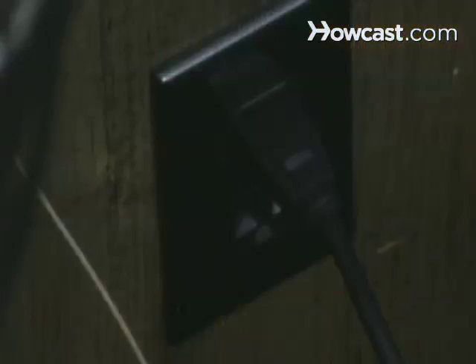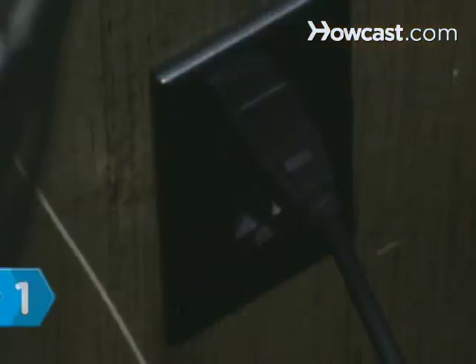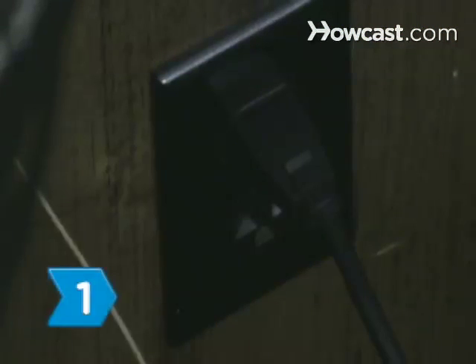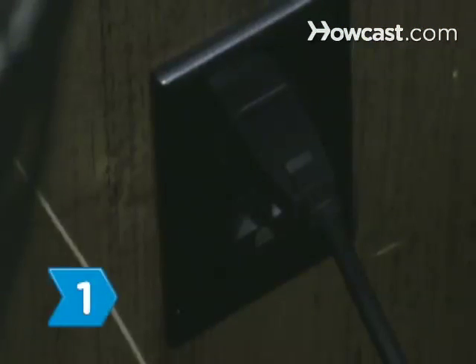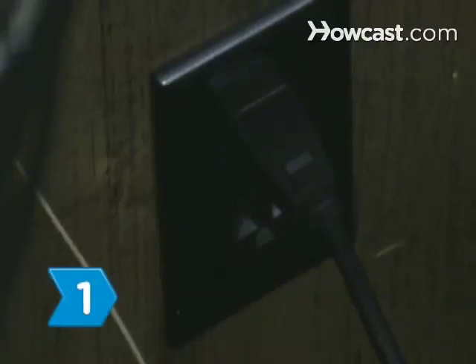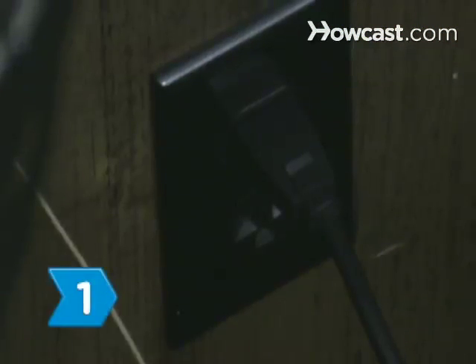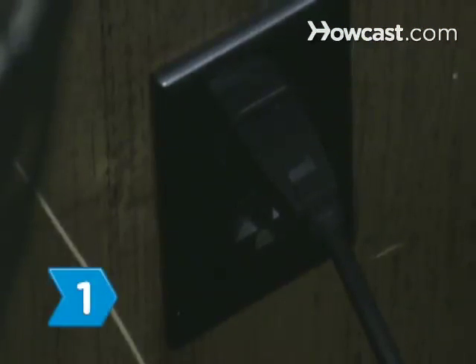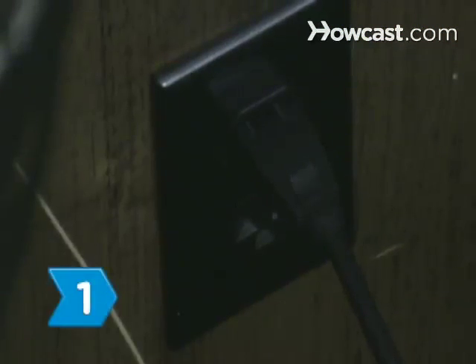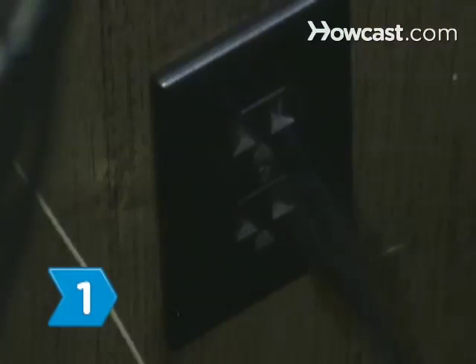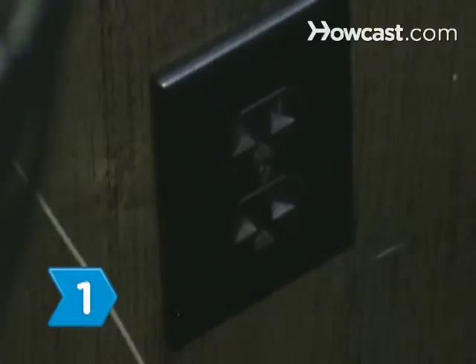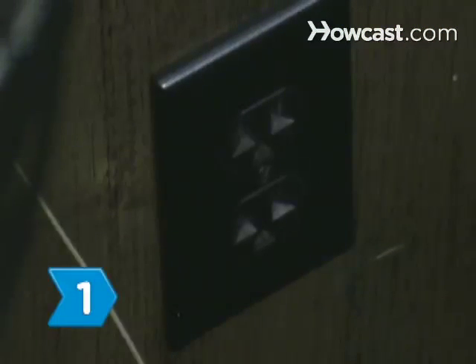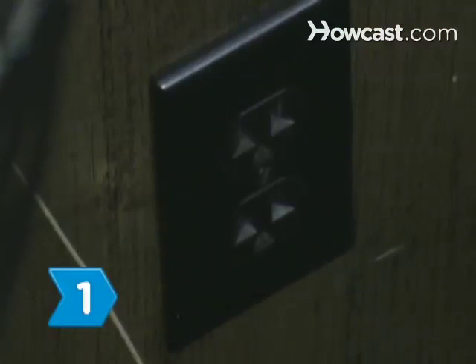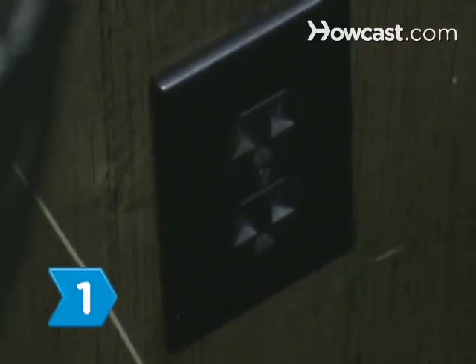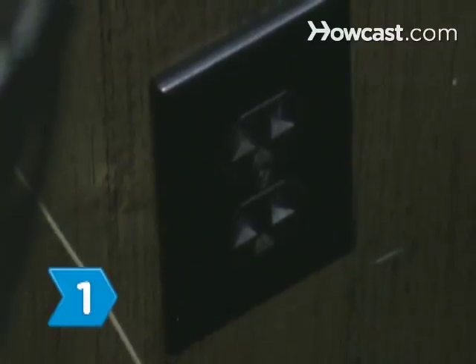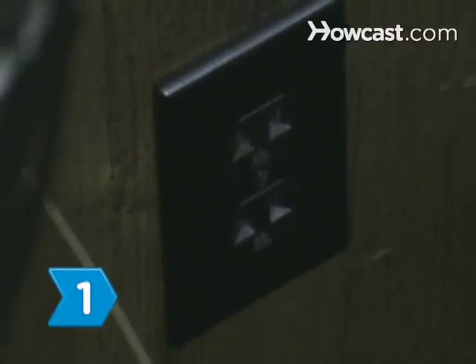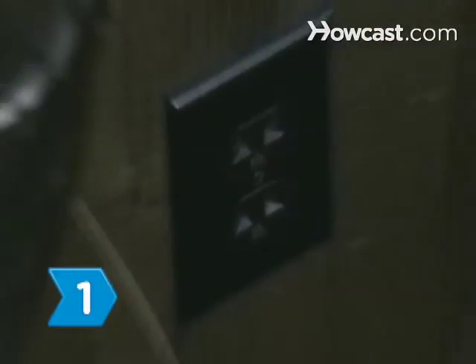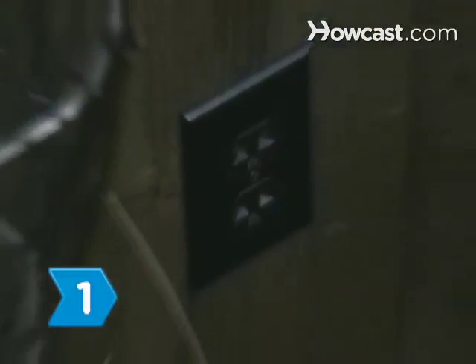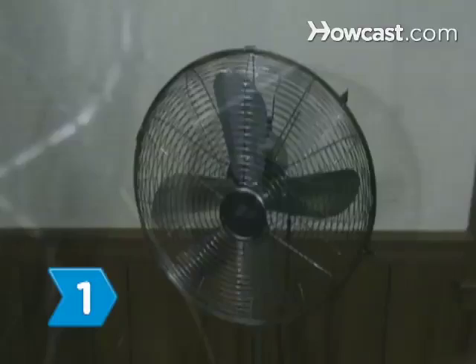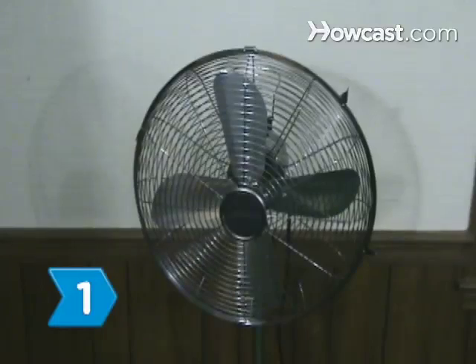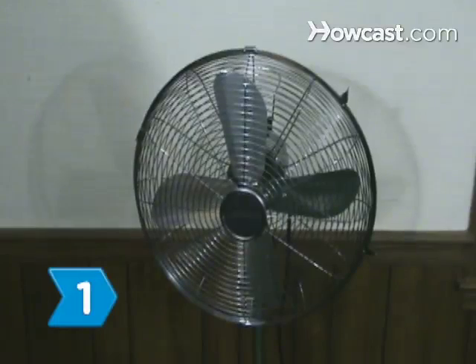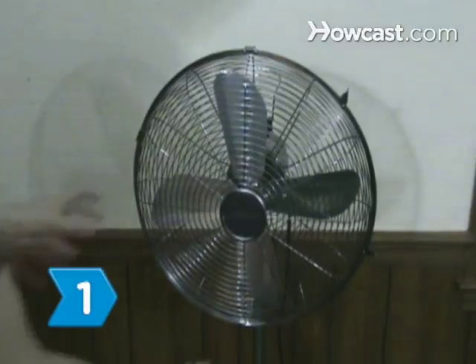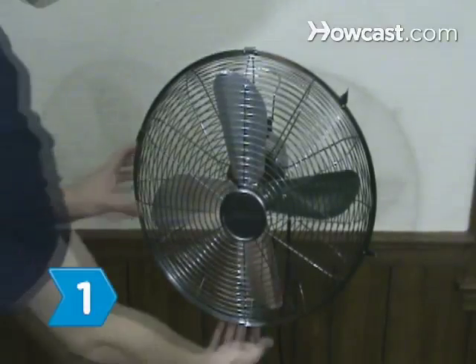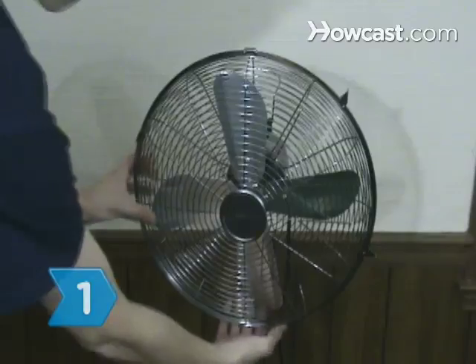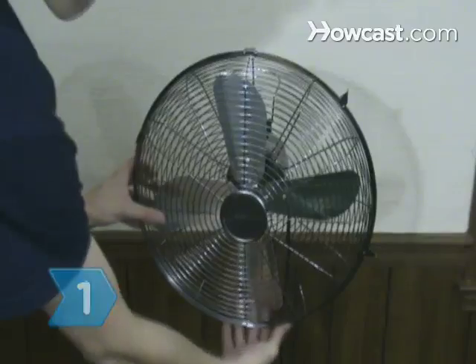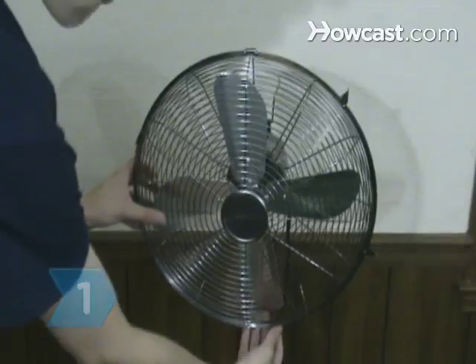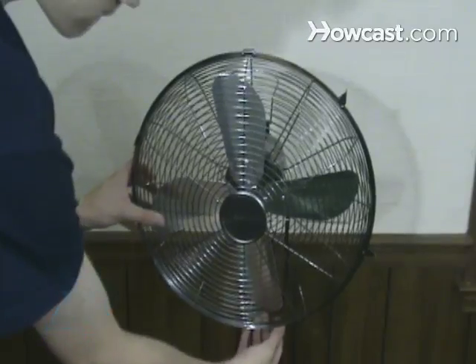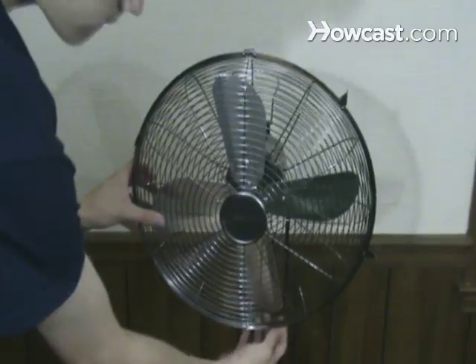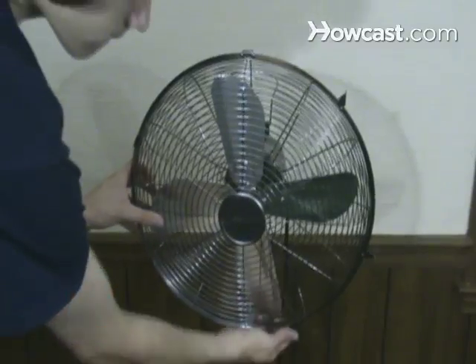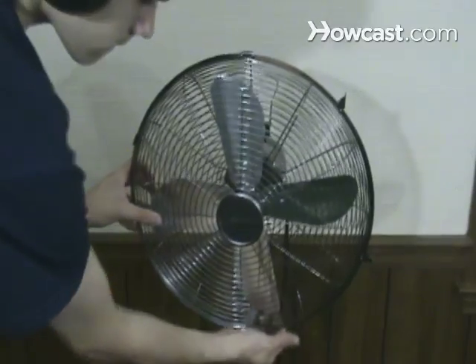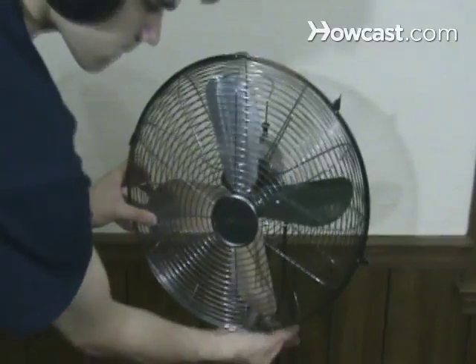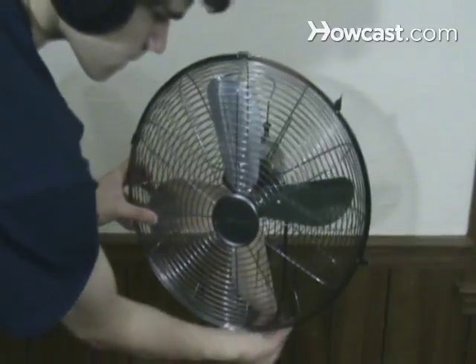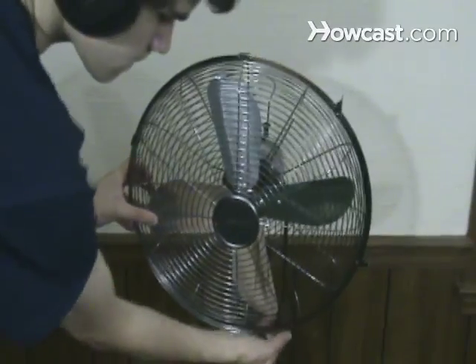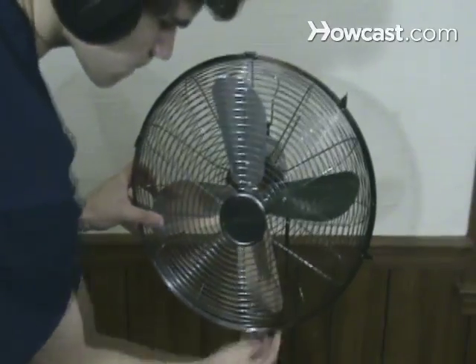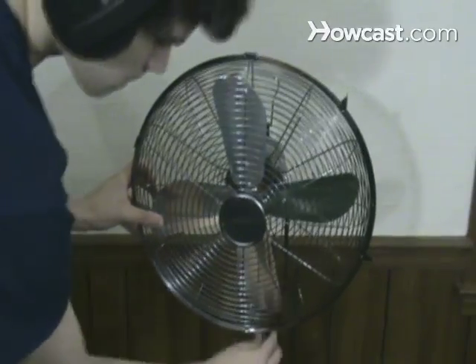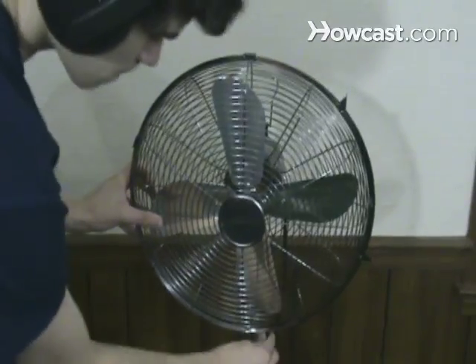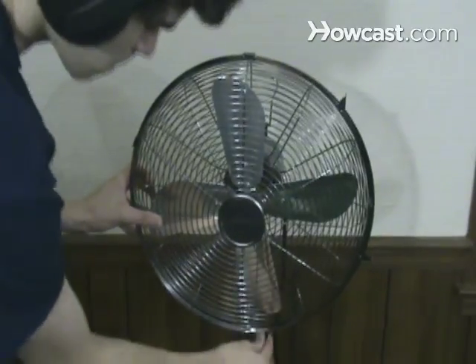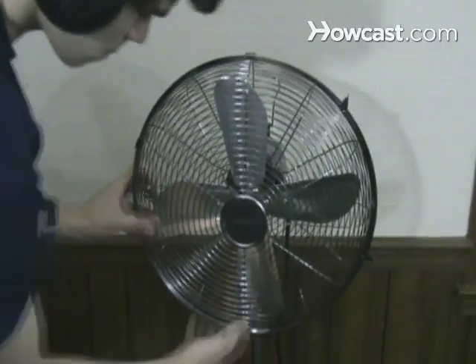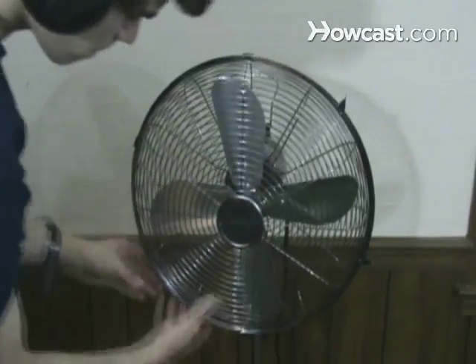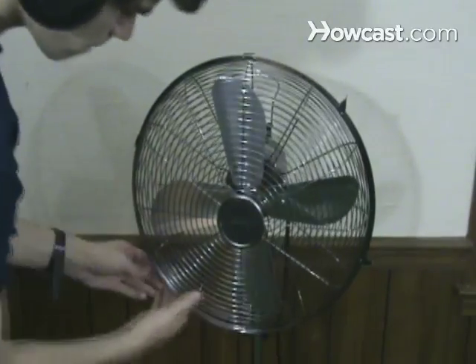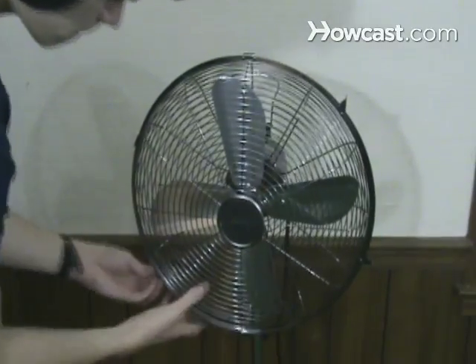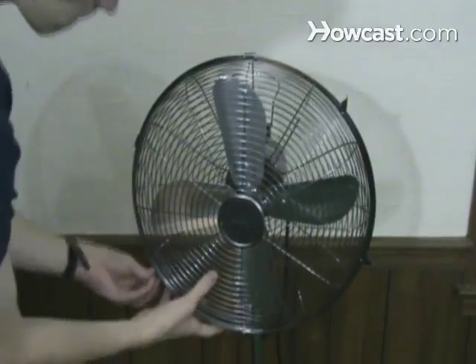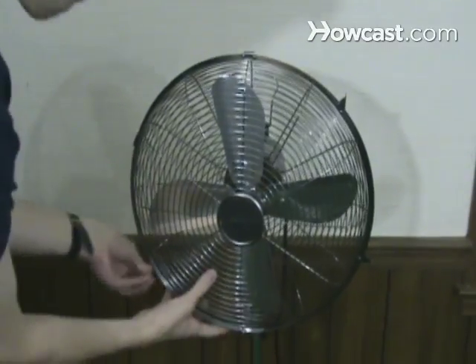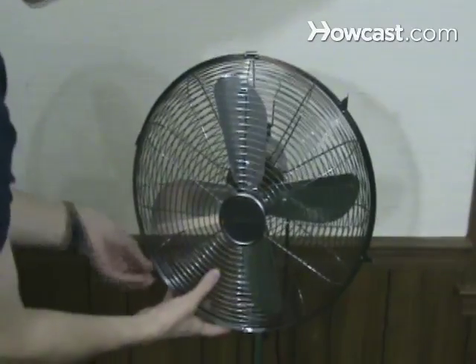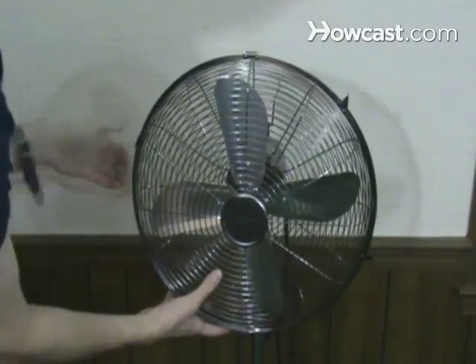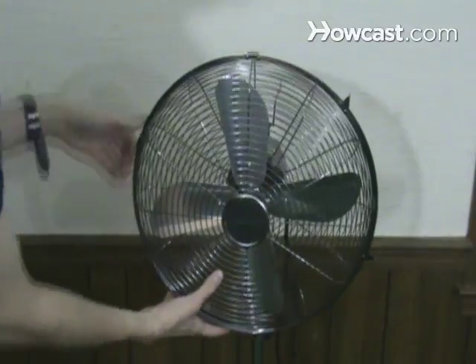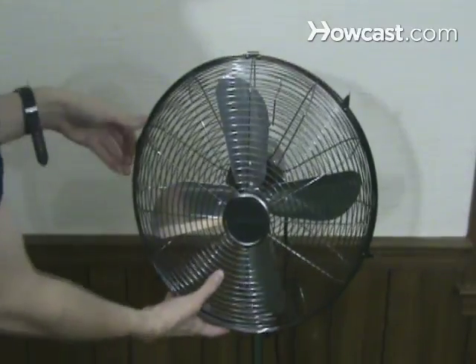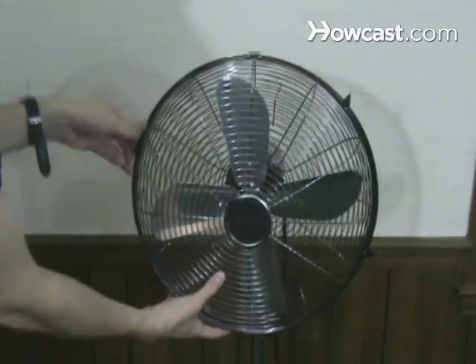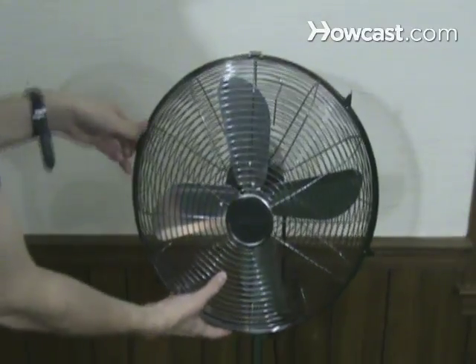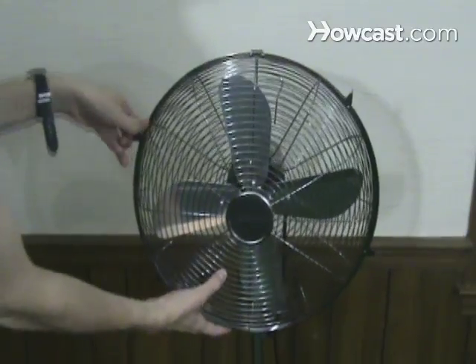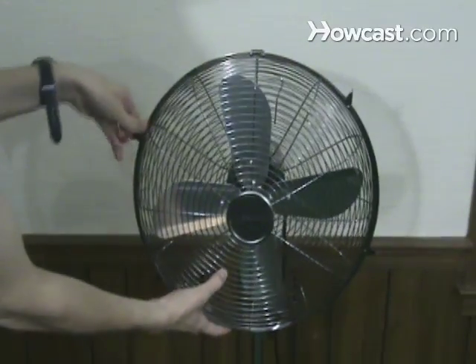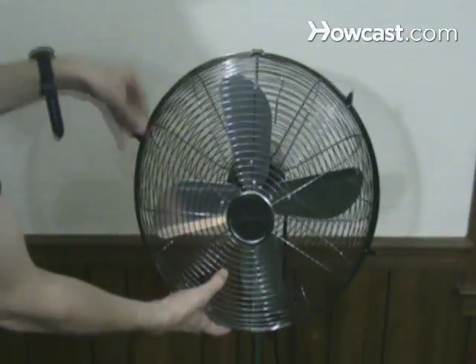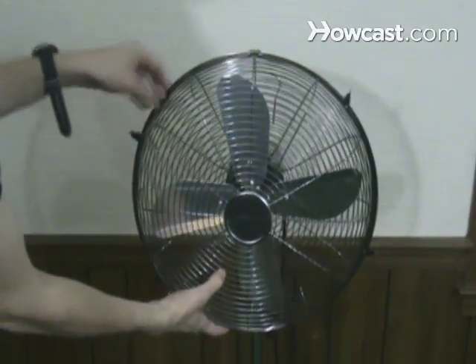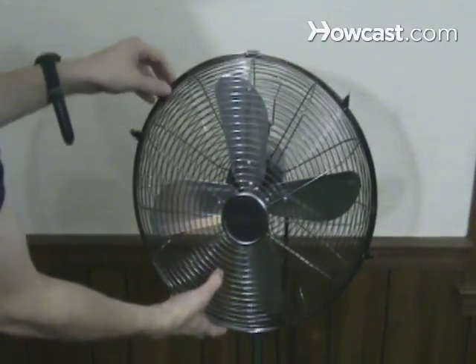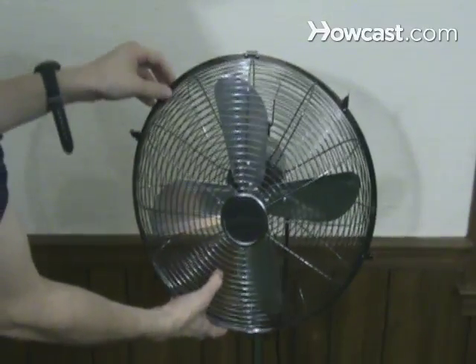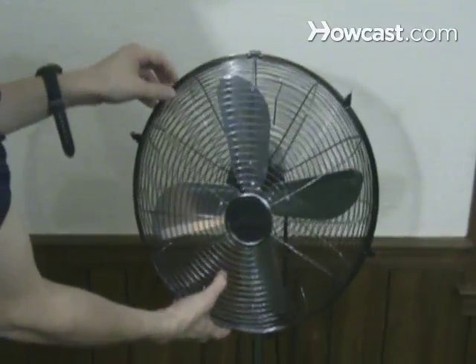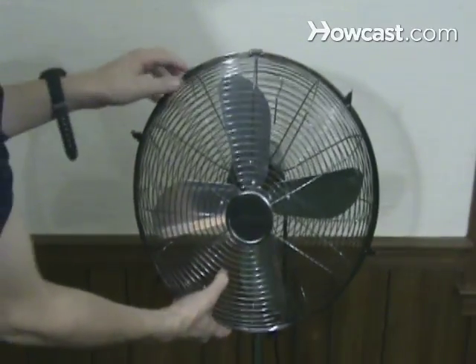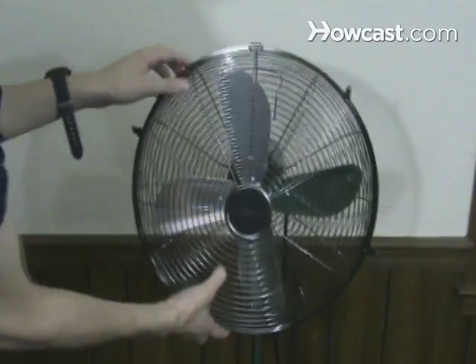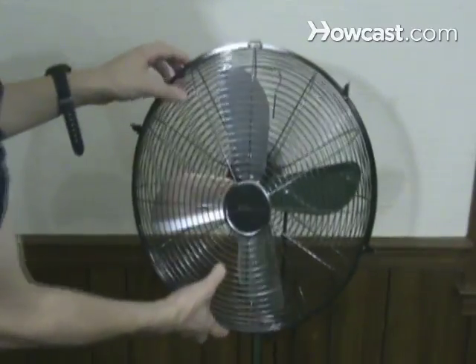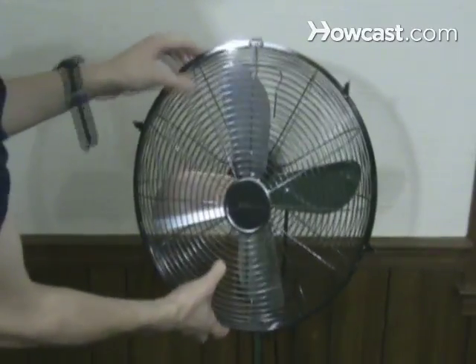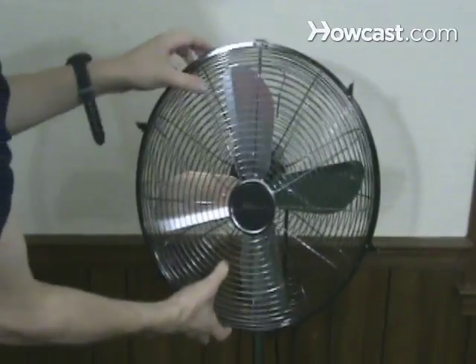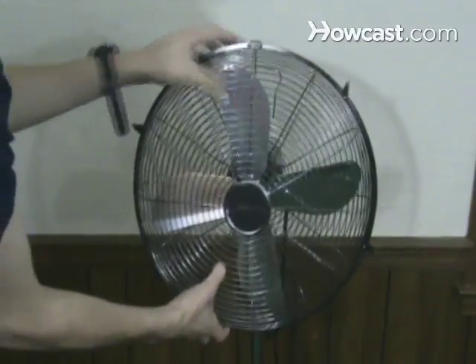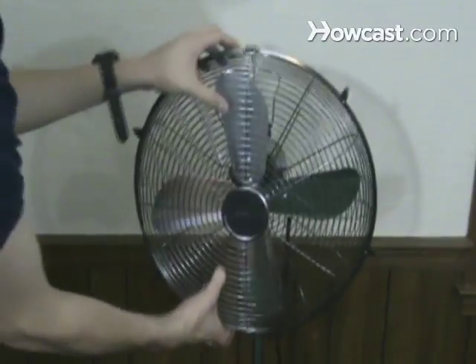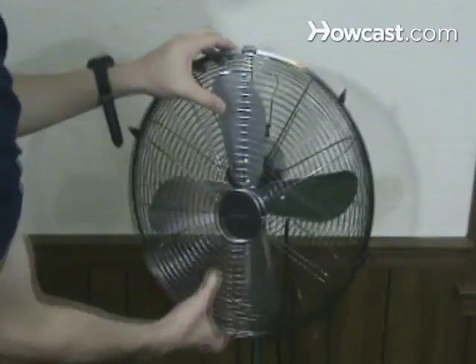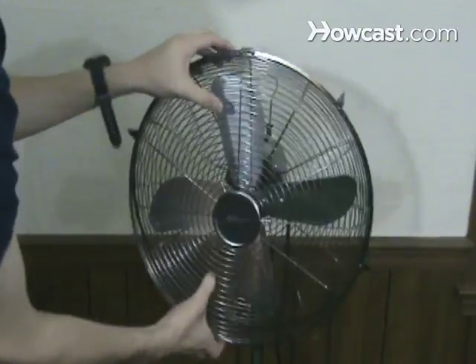Step 1. Unplug the fan. Then detach its face by lifting the latches, removing the hook, or using a screwdriver if necessary.